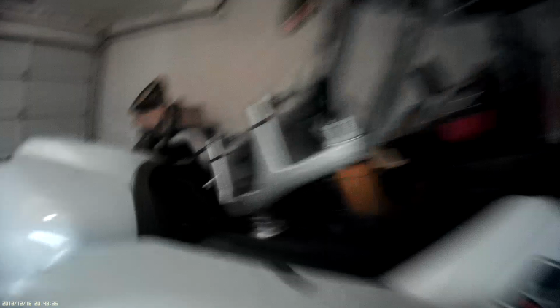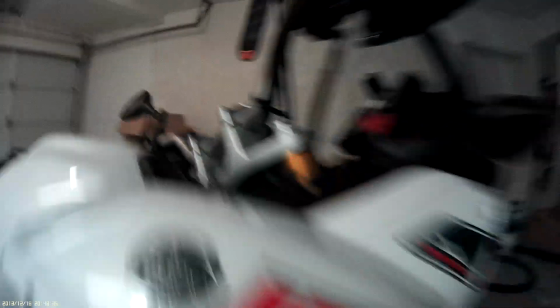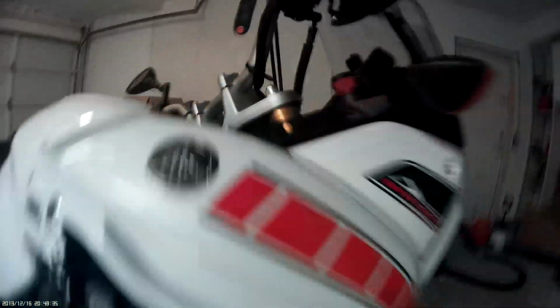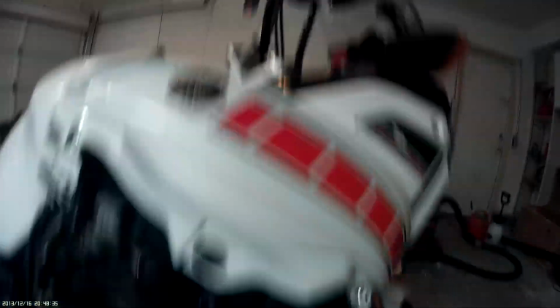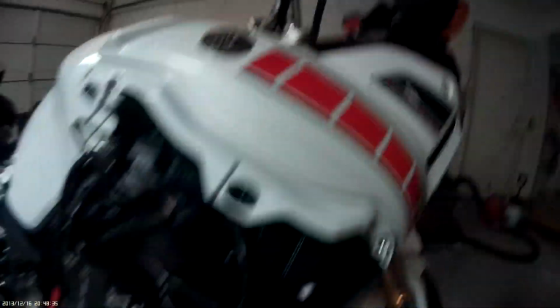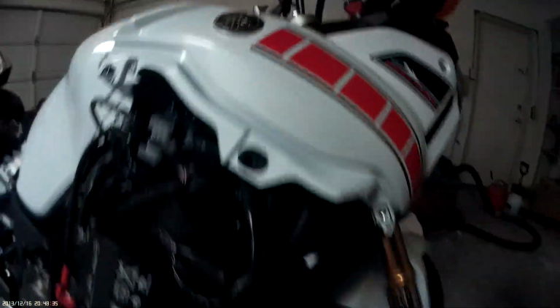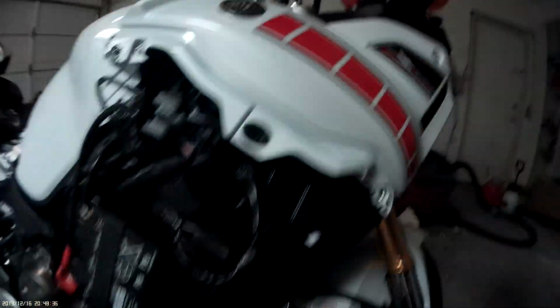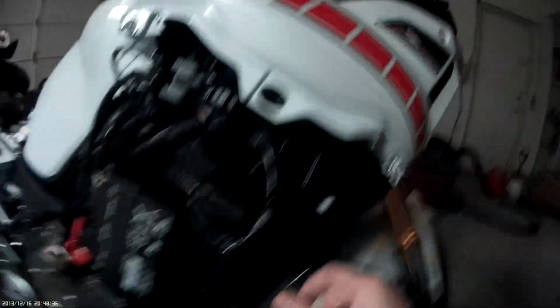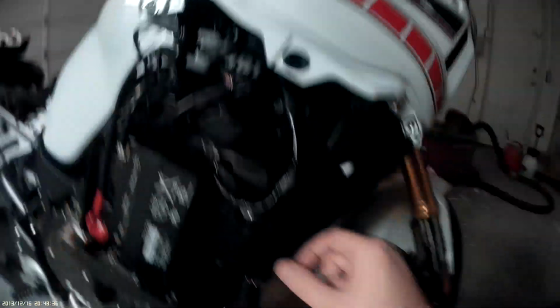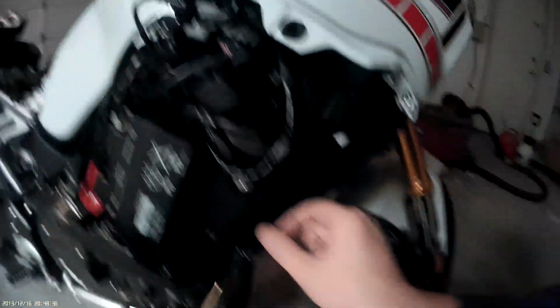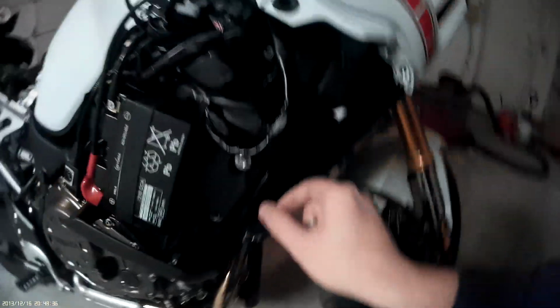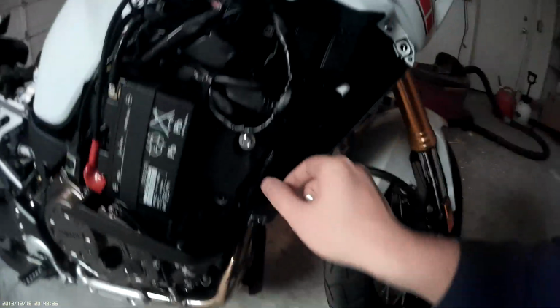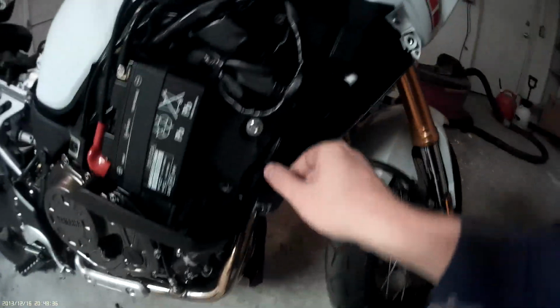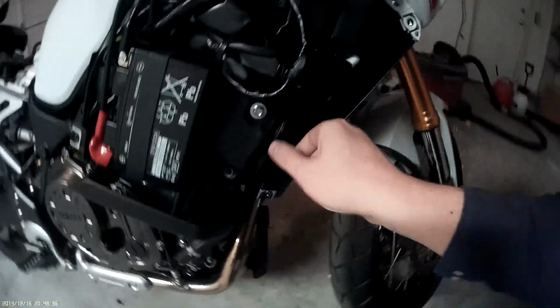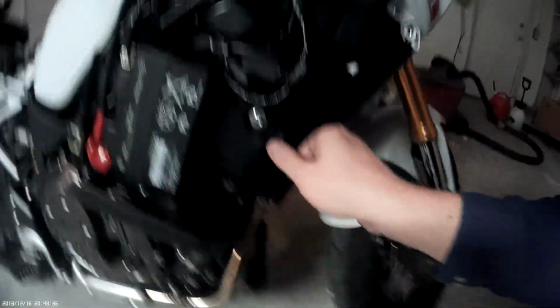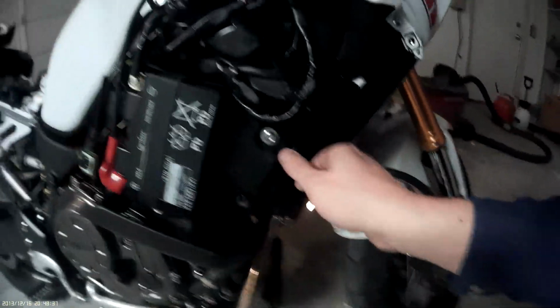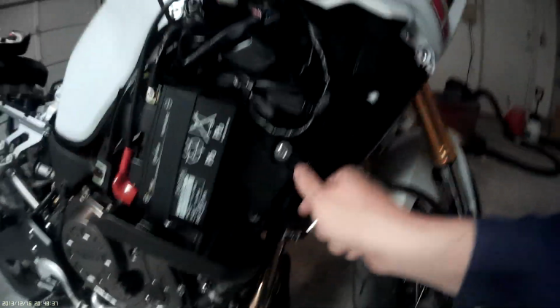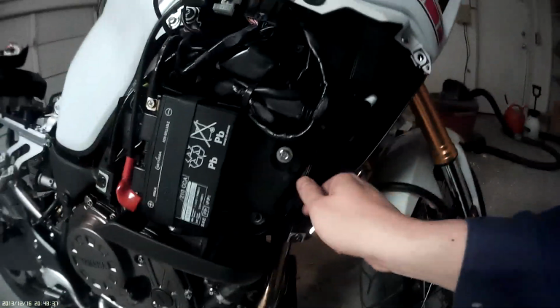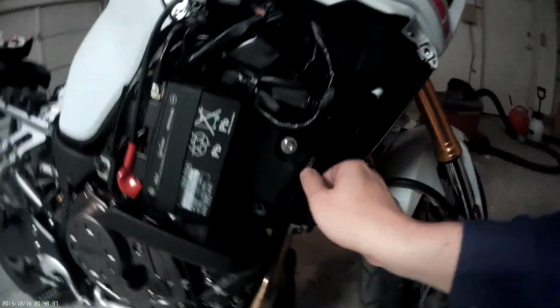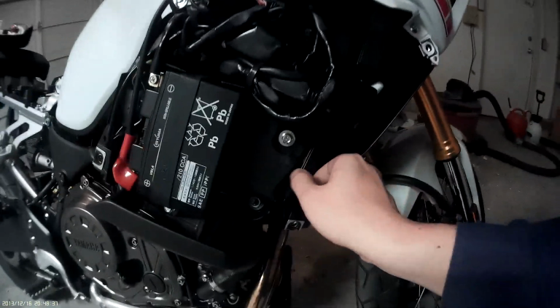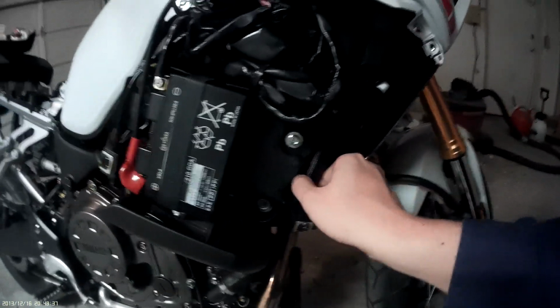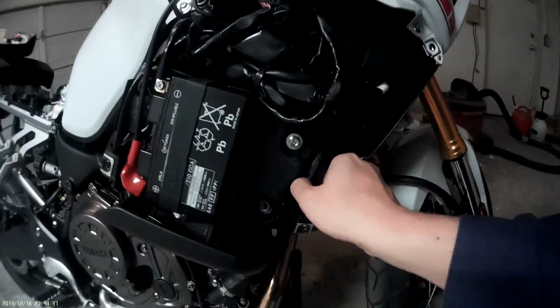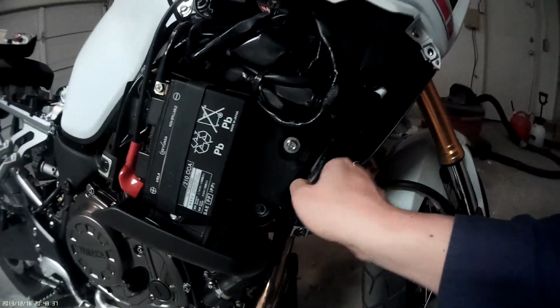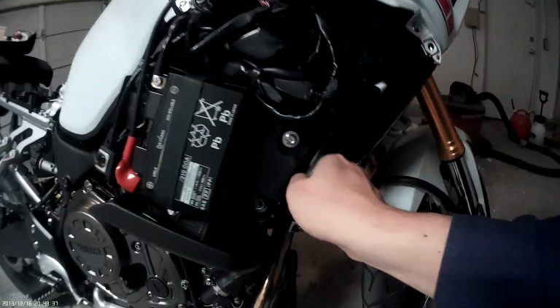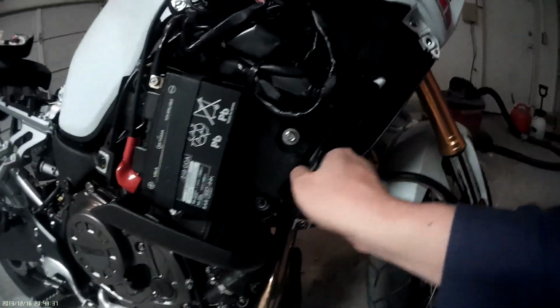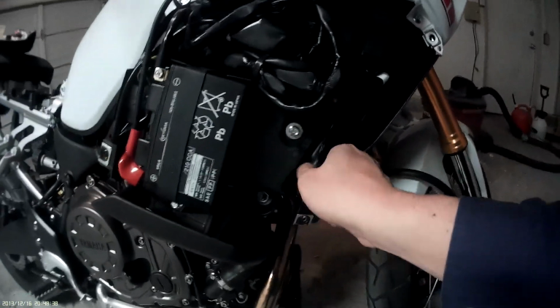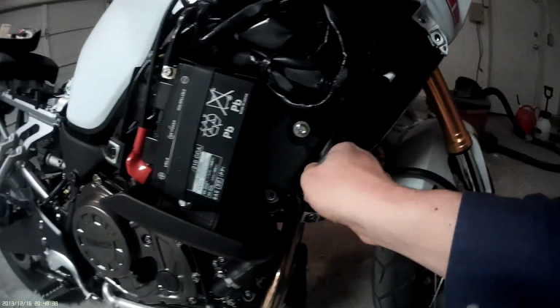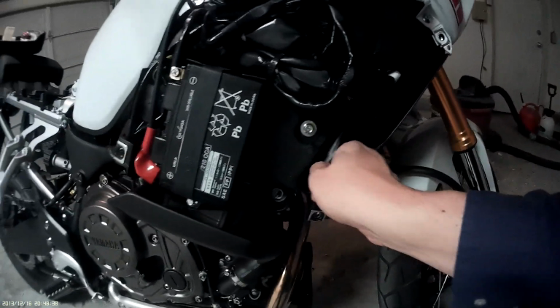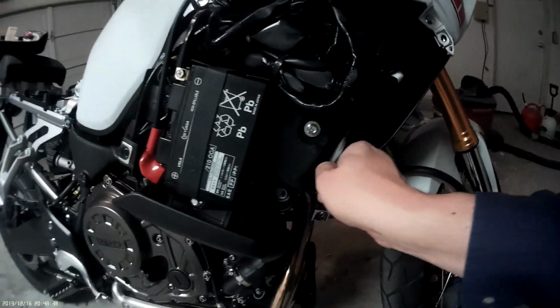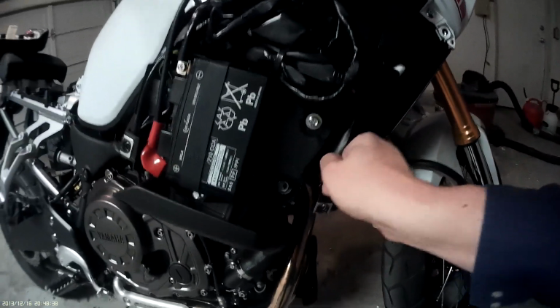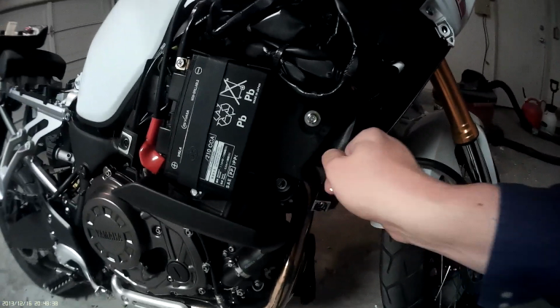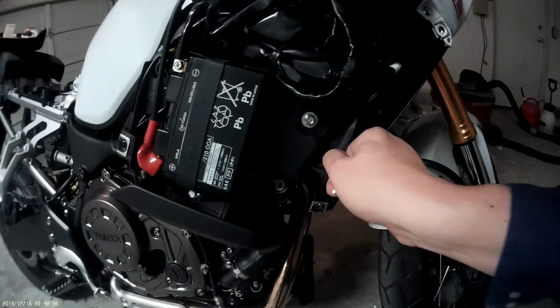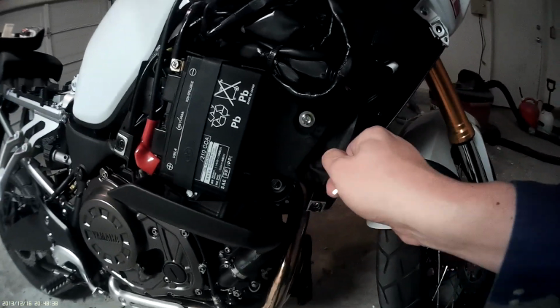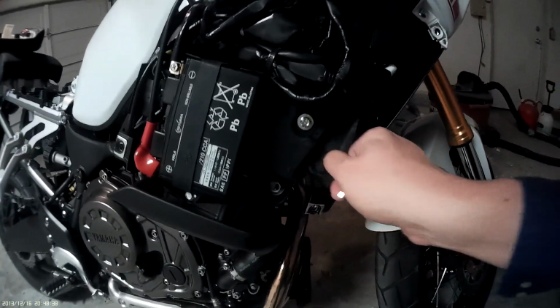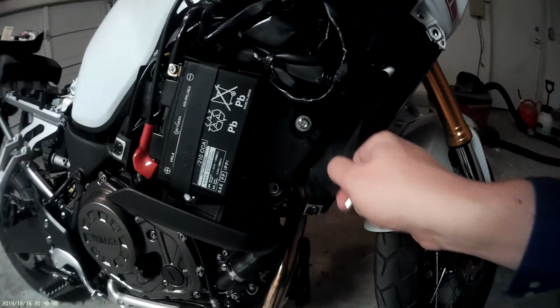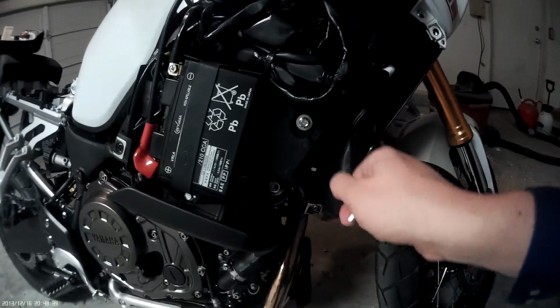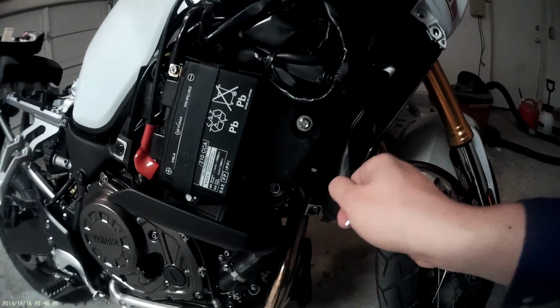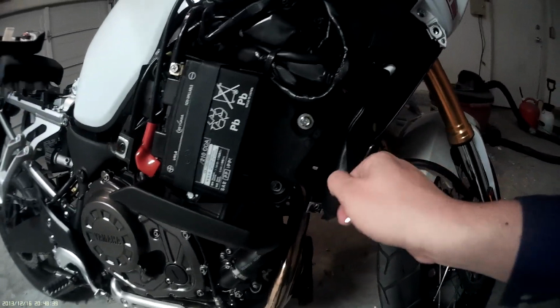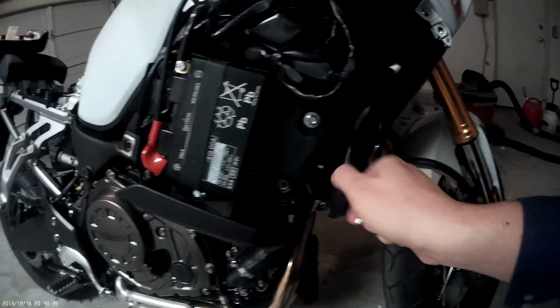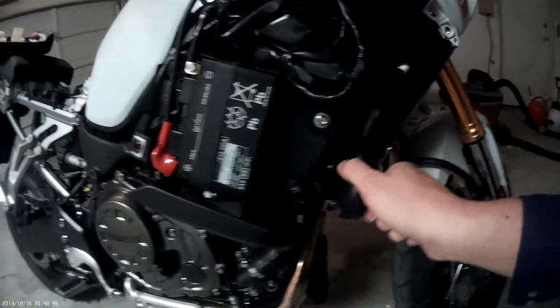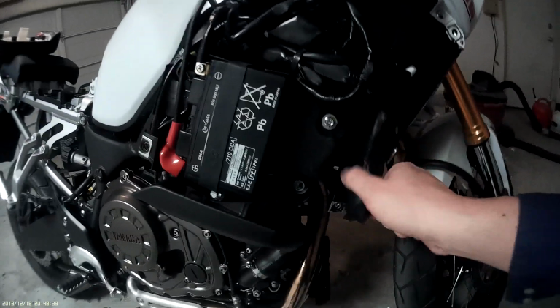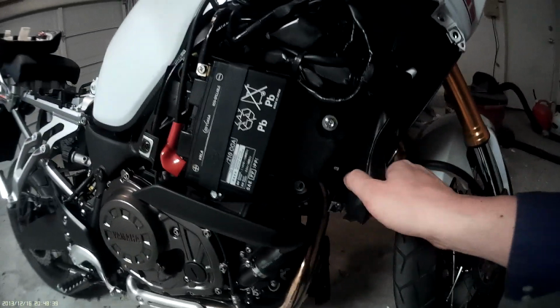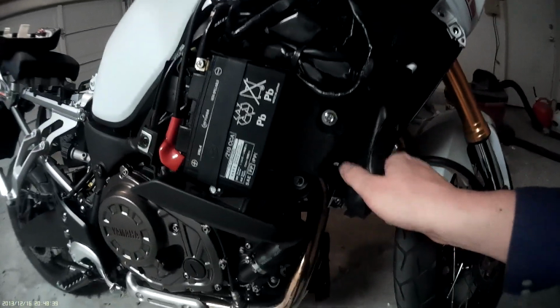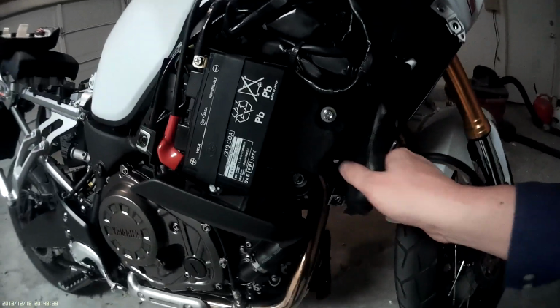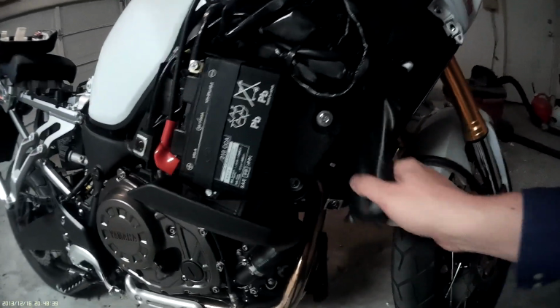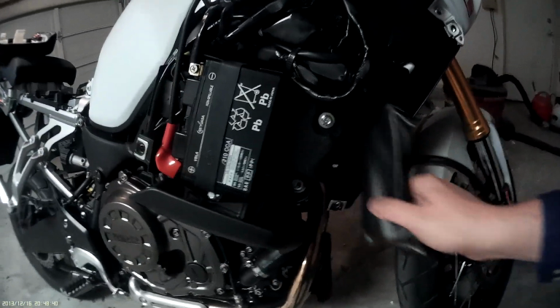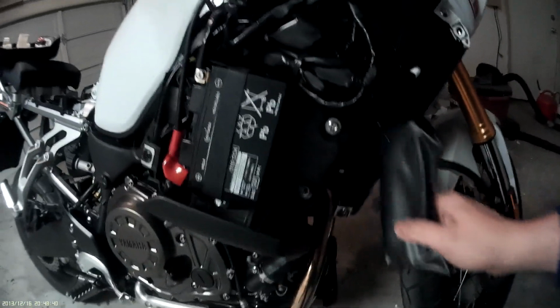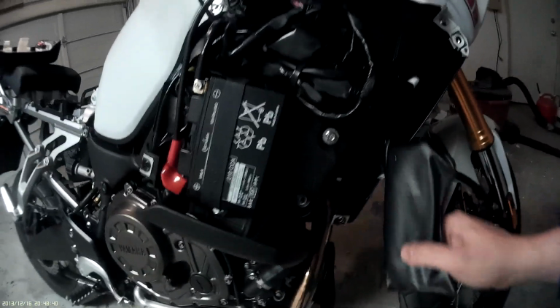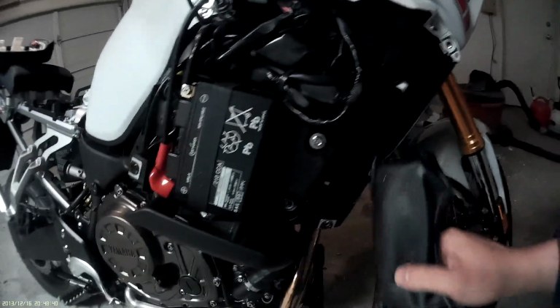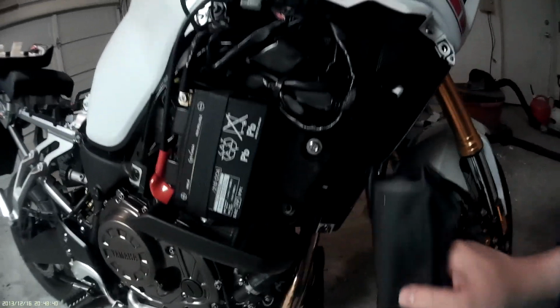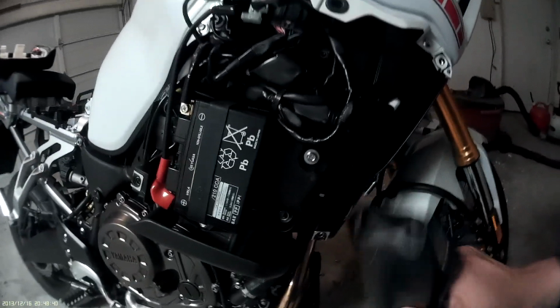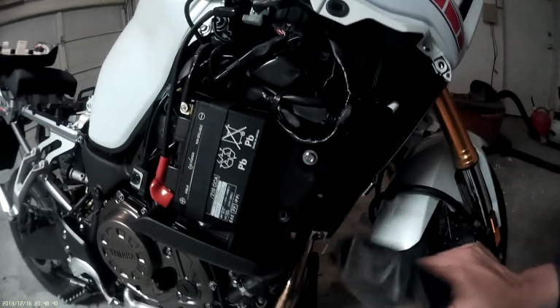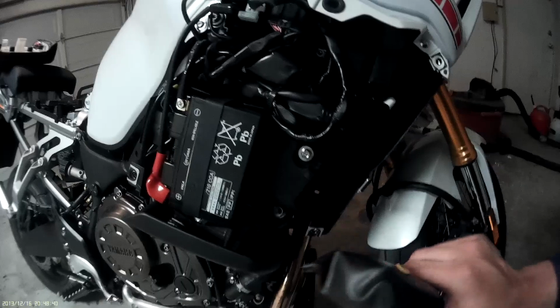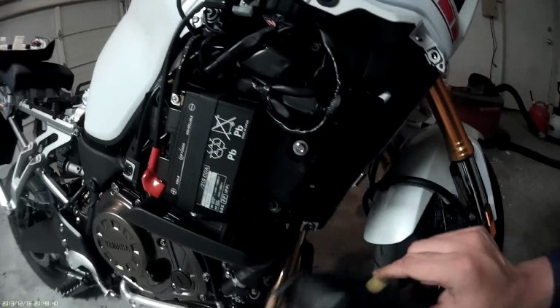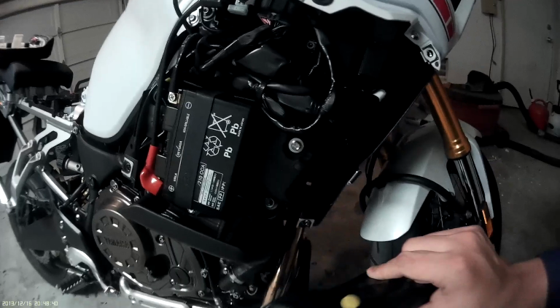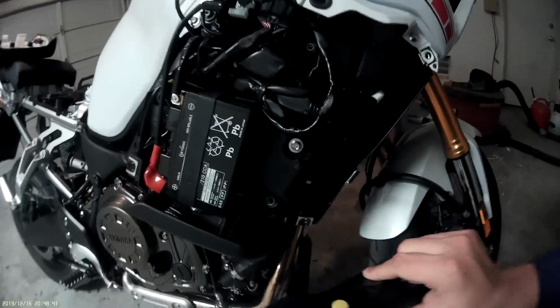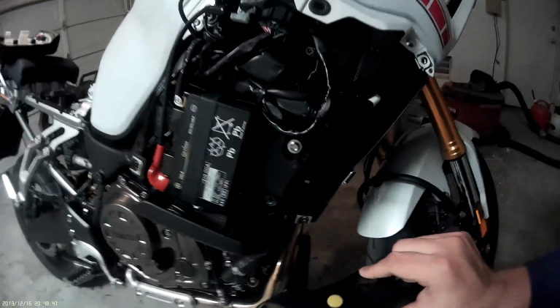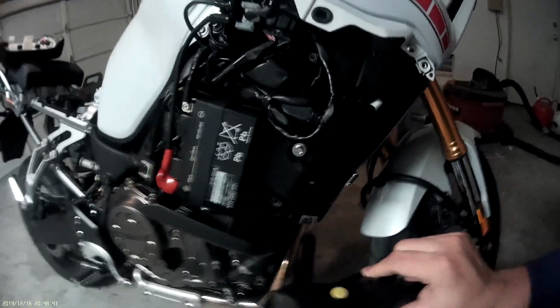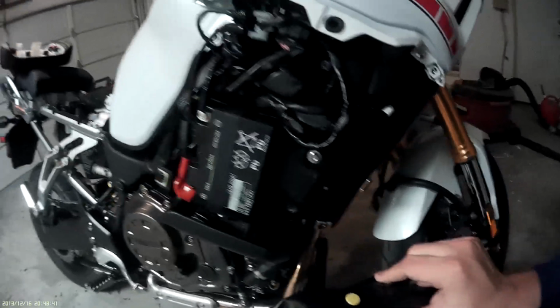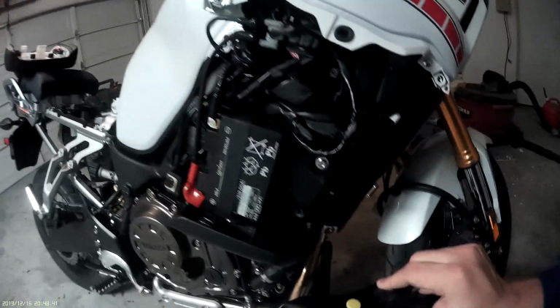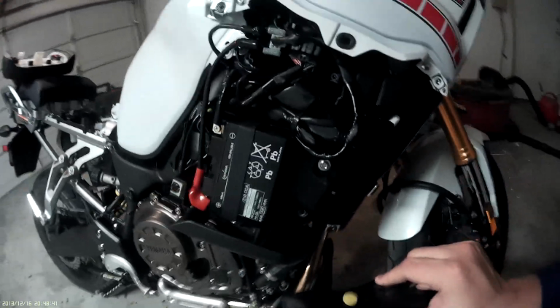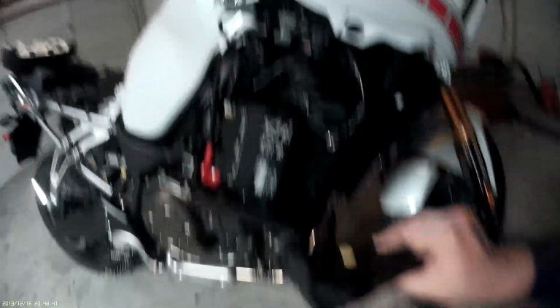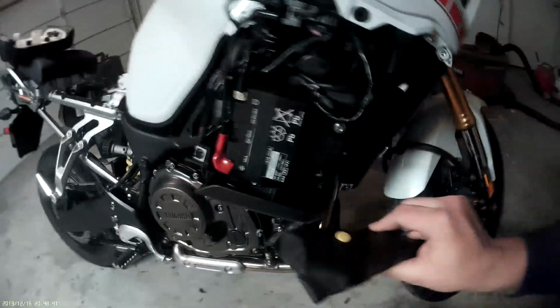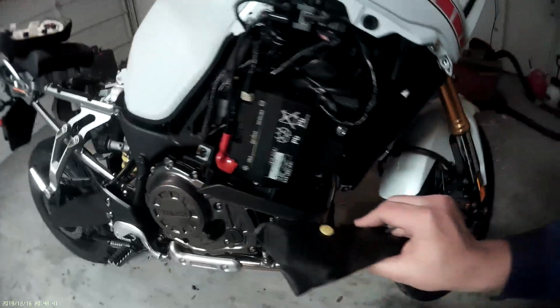Now would you look at that — we got ourselves a little bitty tool kit.